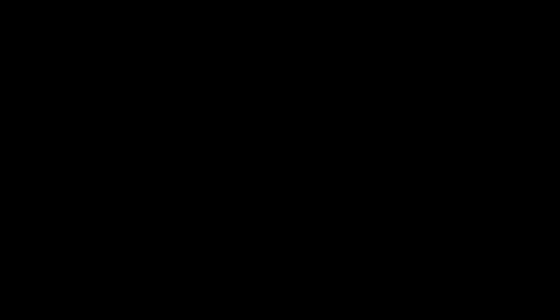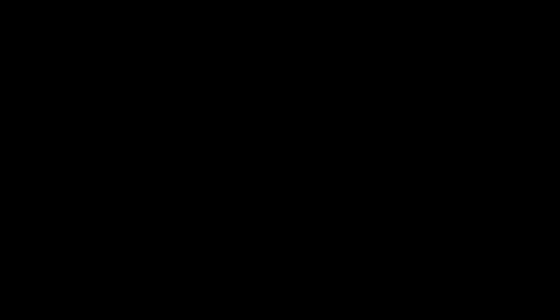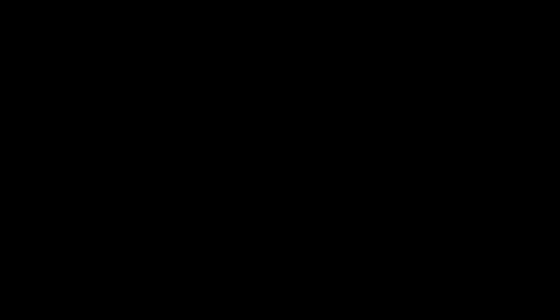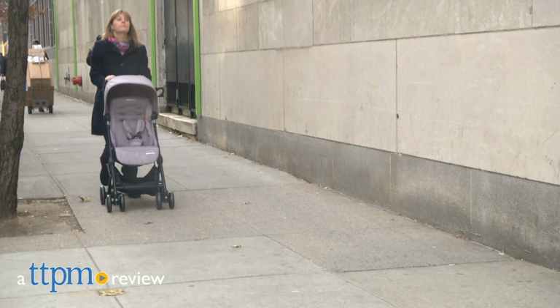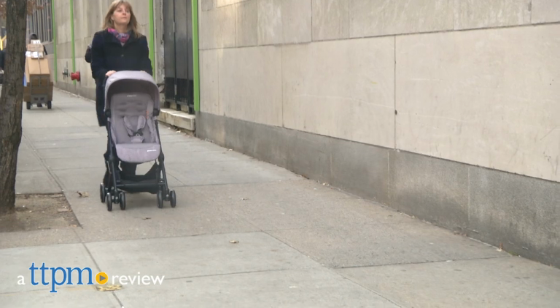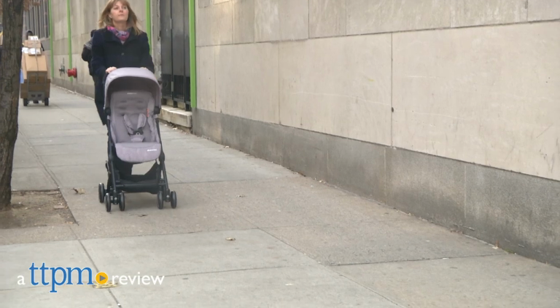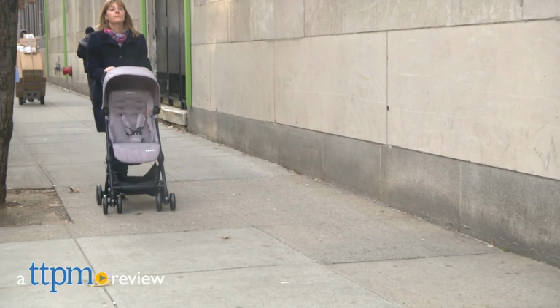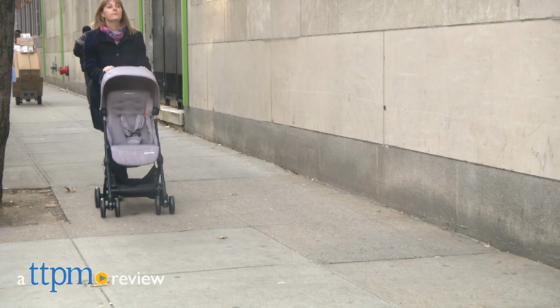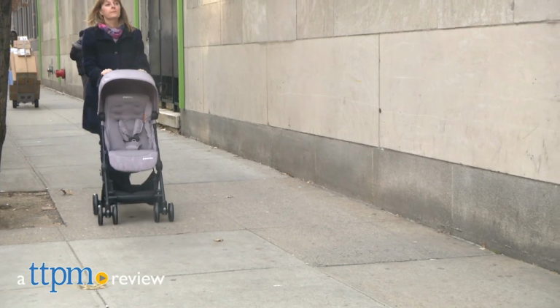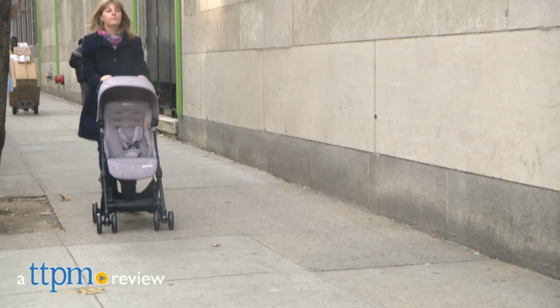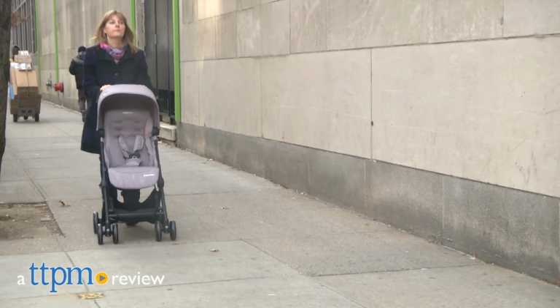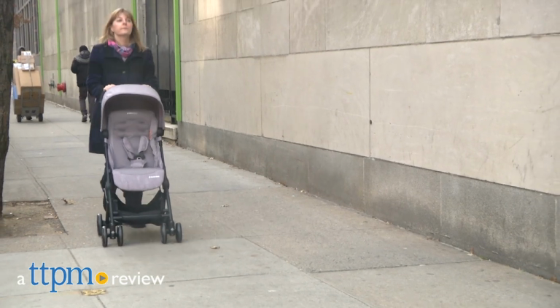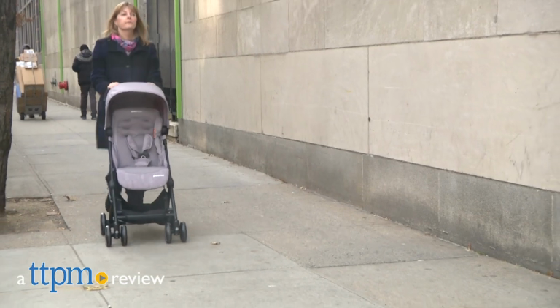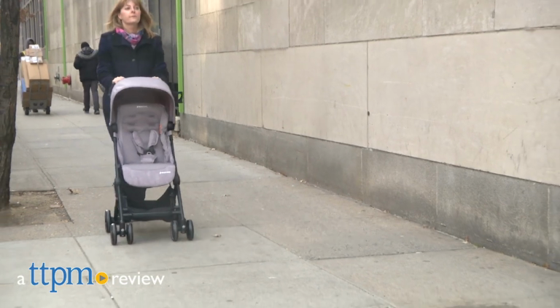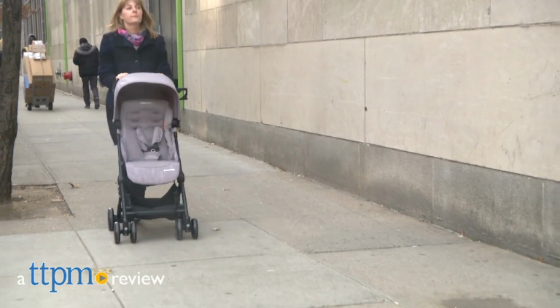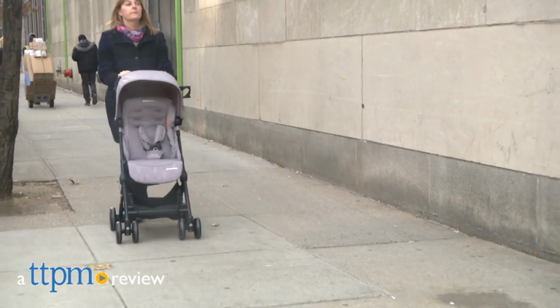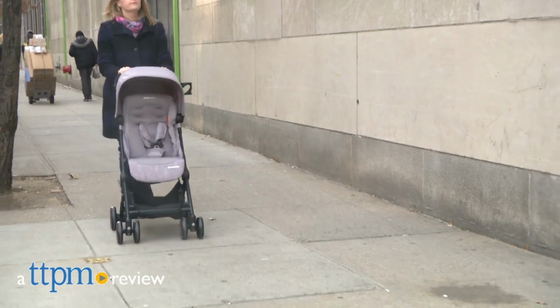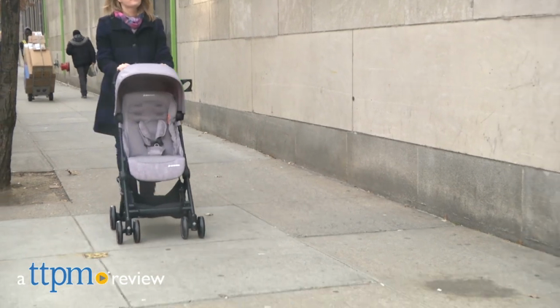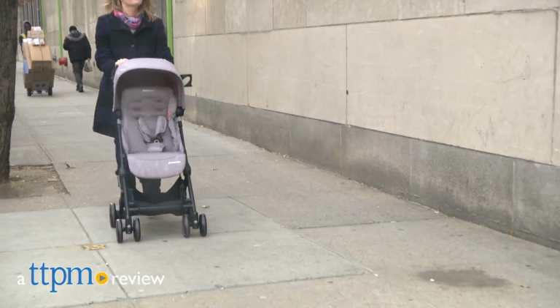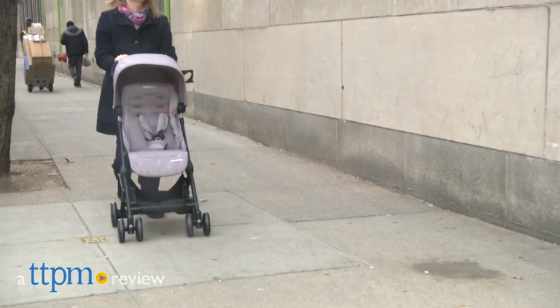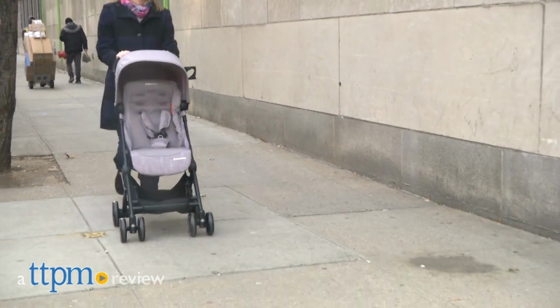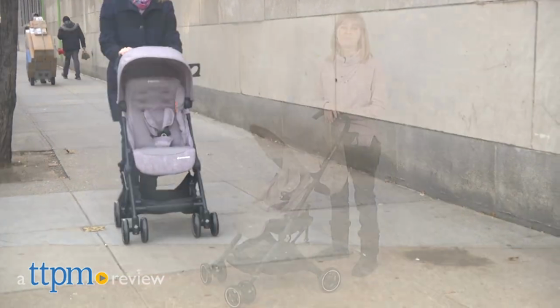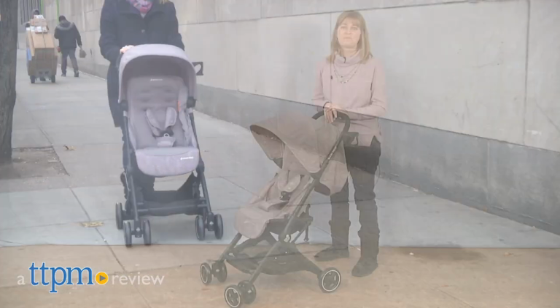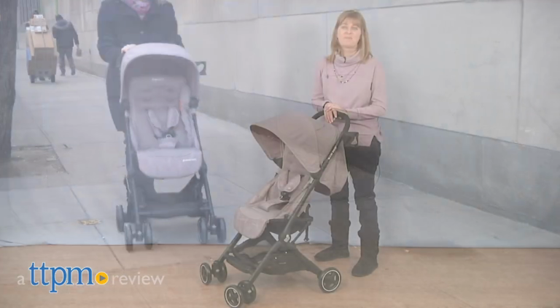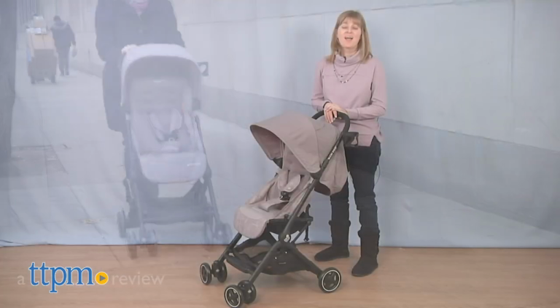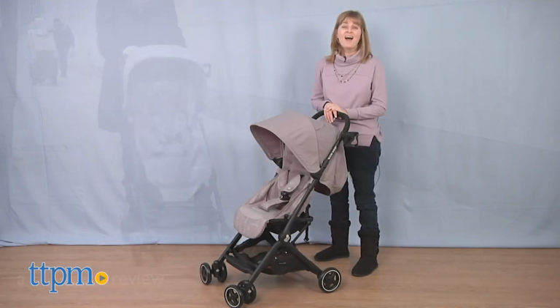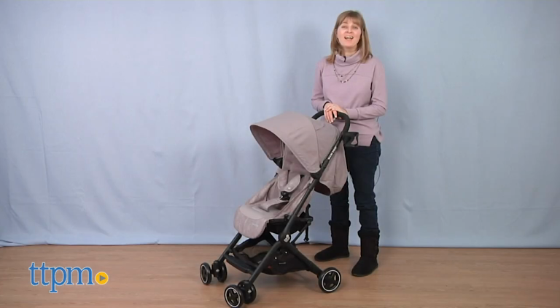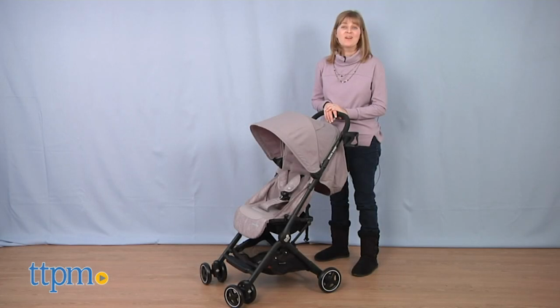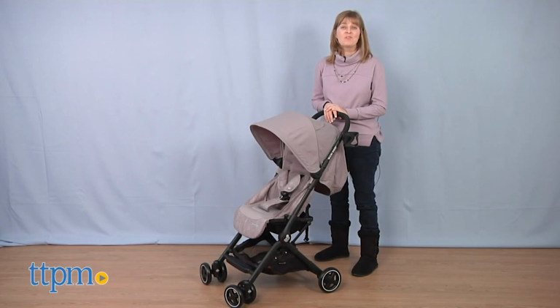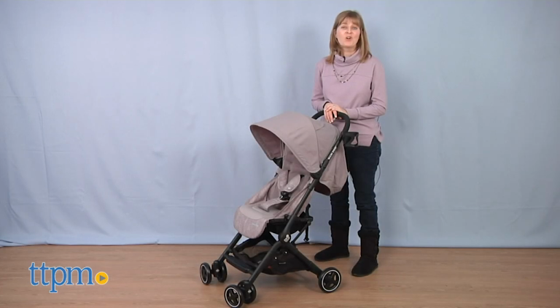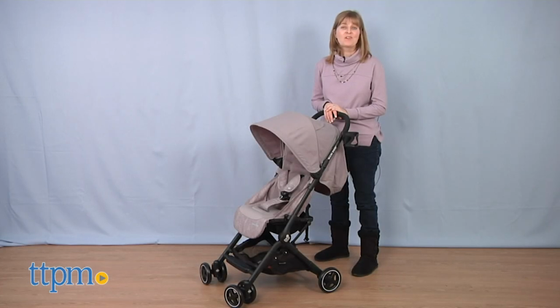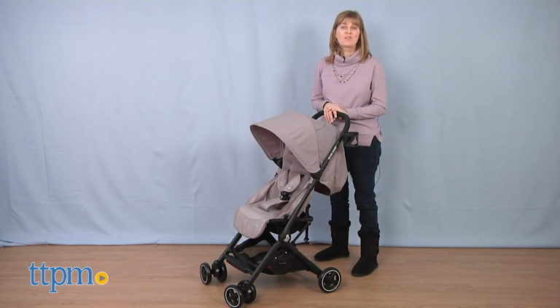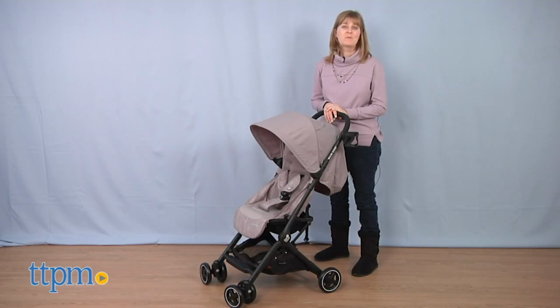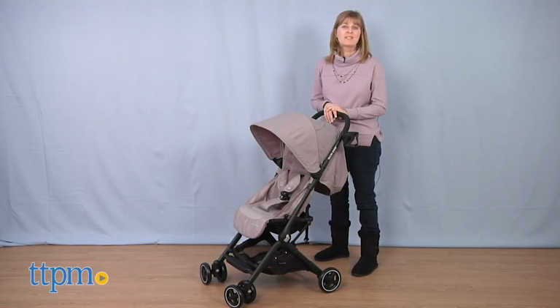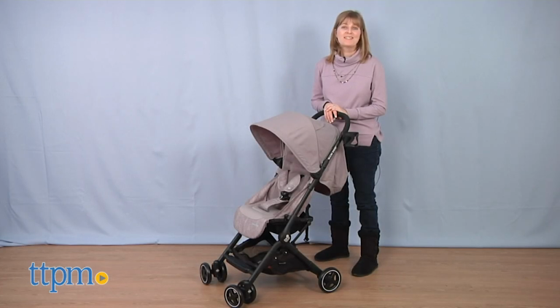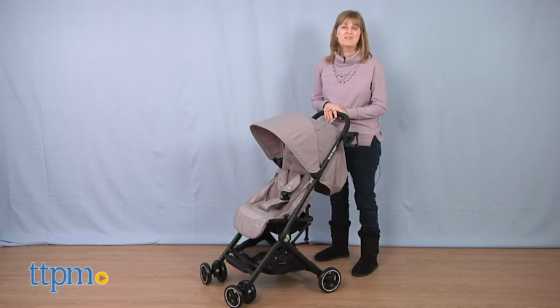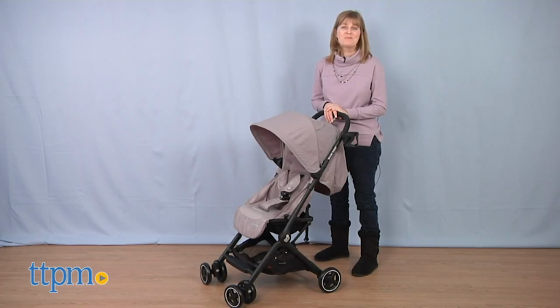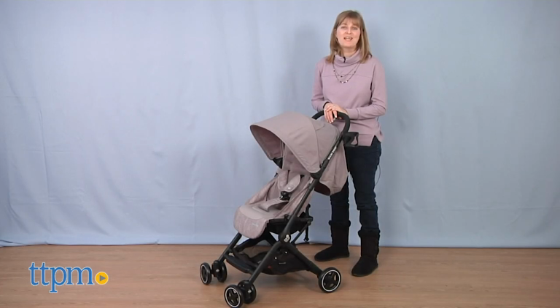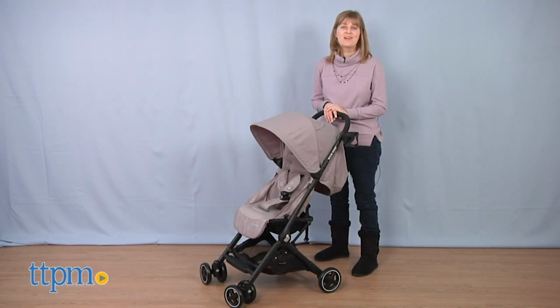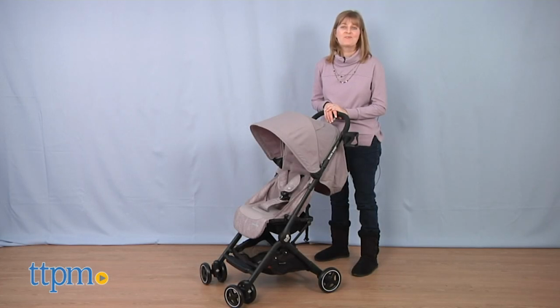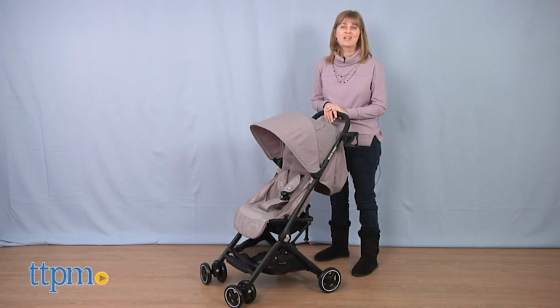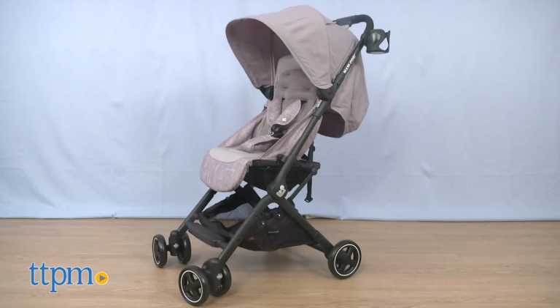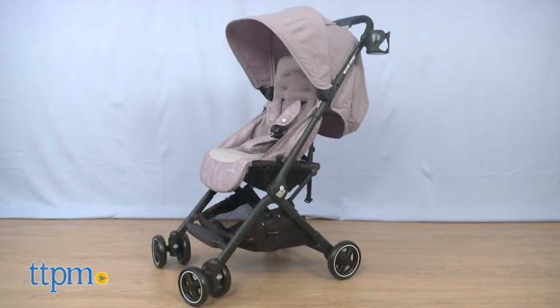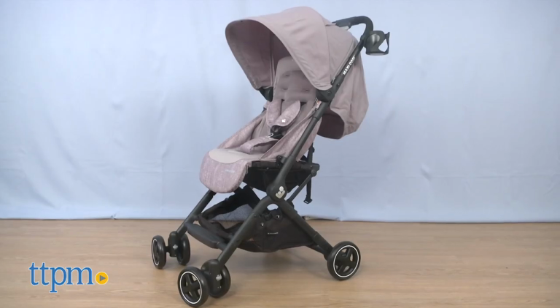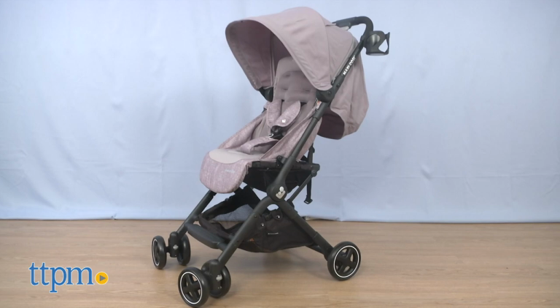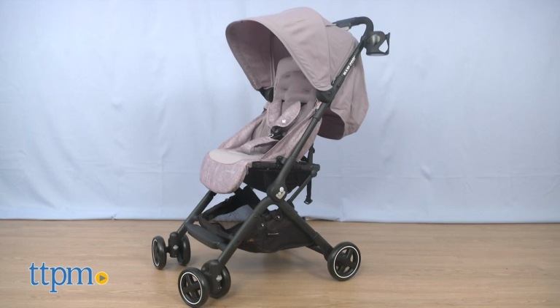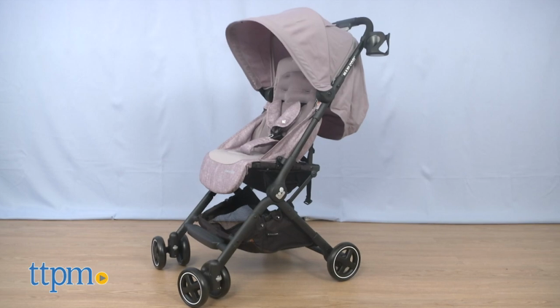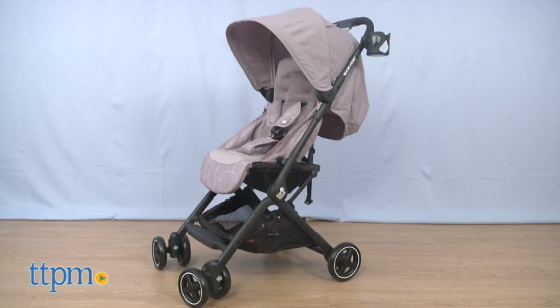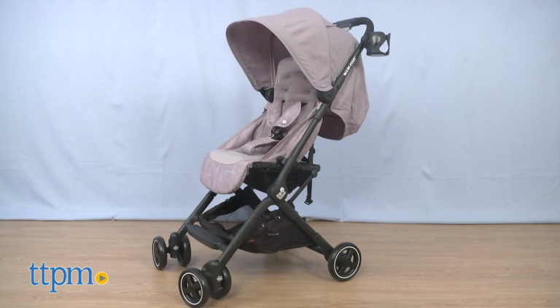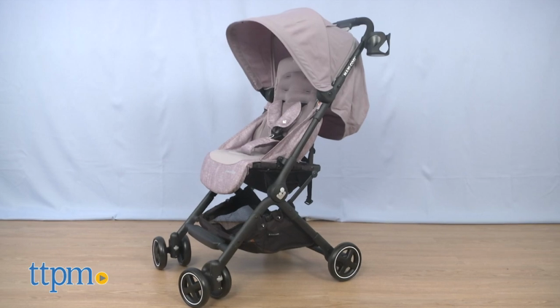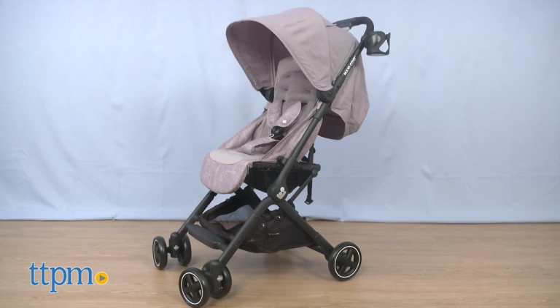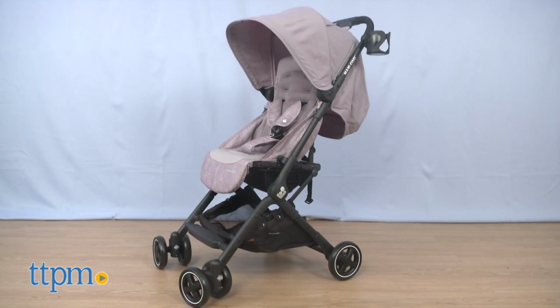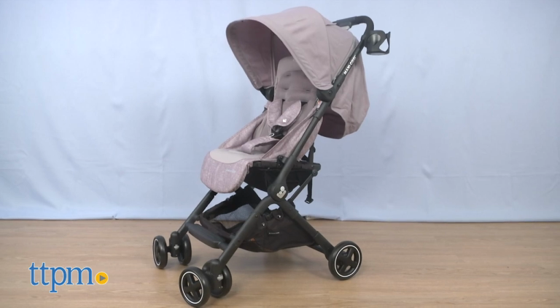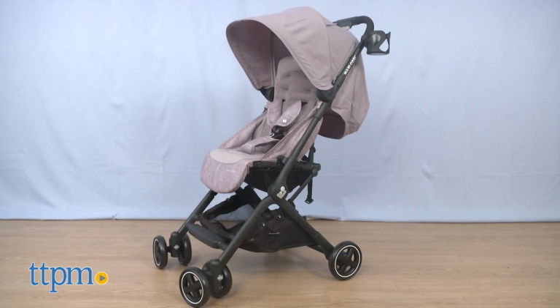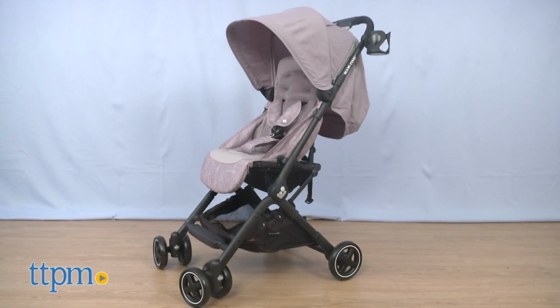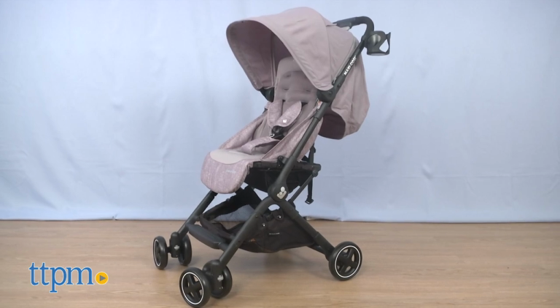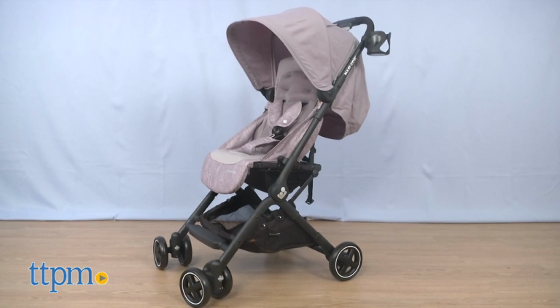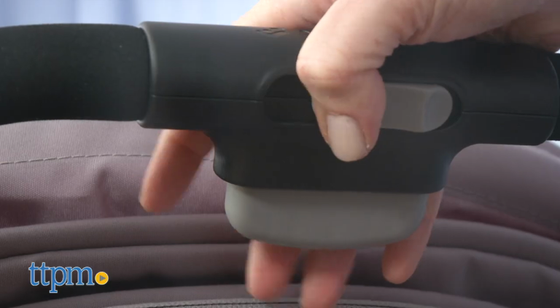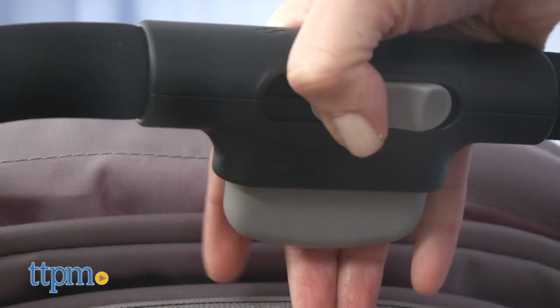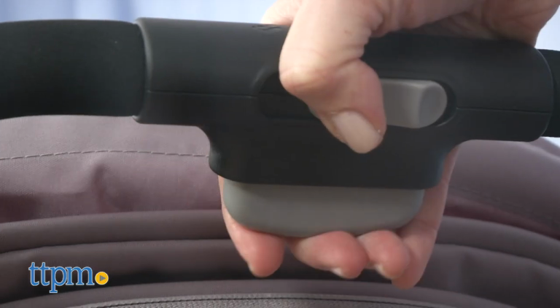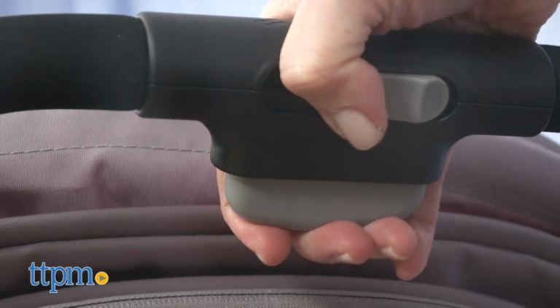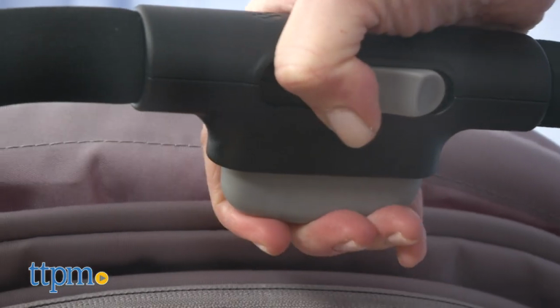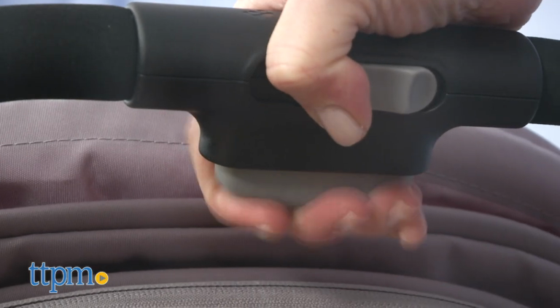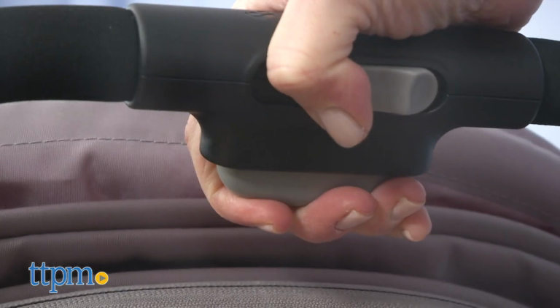Make being on the go with baby easier. Hi, I'm Laurie from TTPM here with the Lara Ultra Compact Stroller from Maxi Cozy.